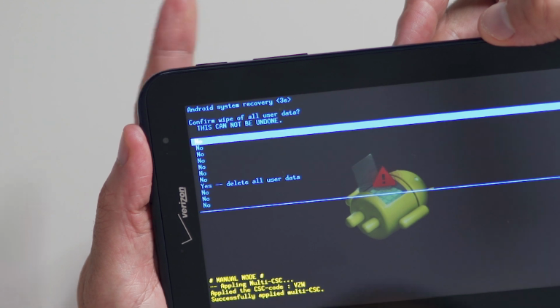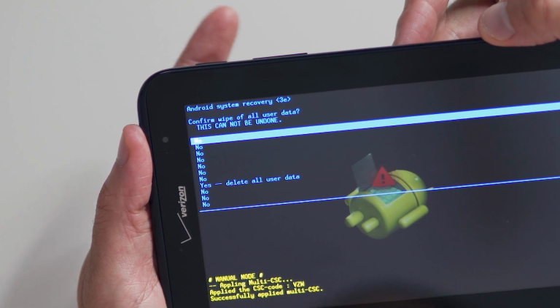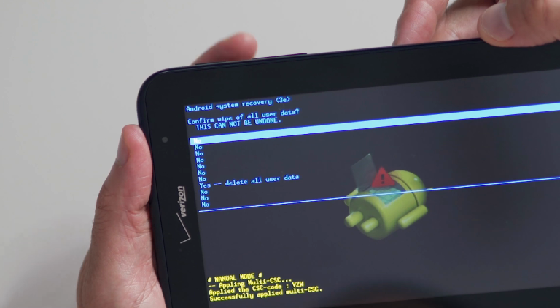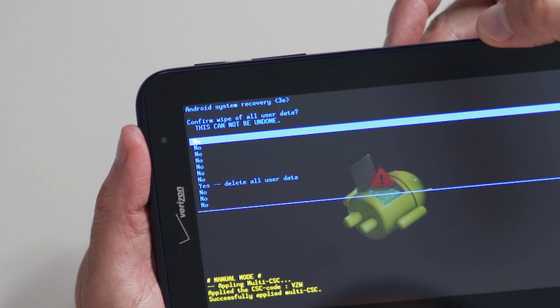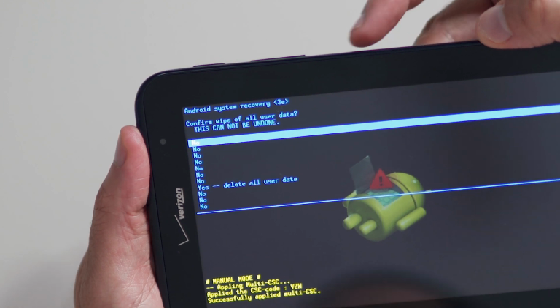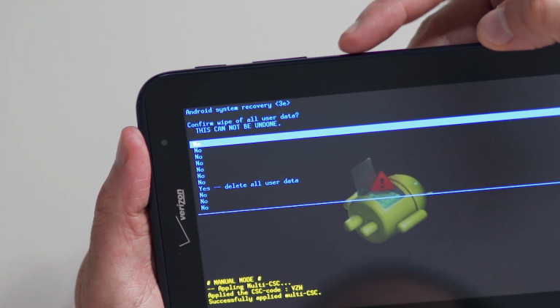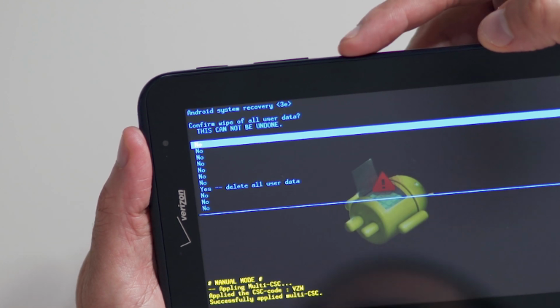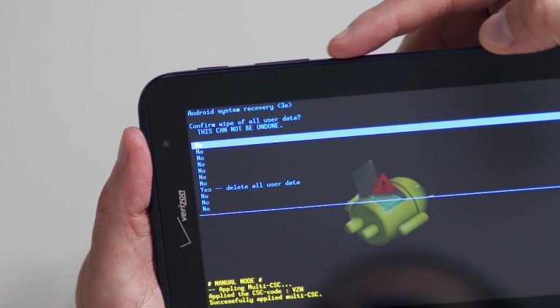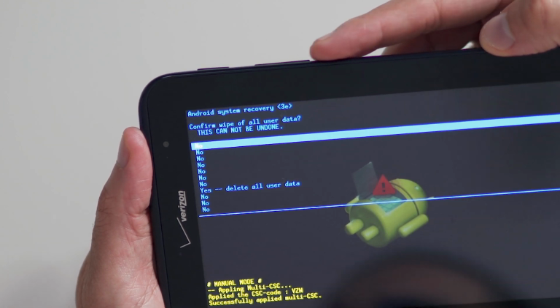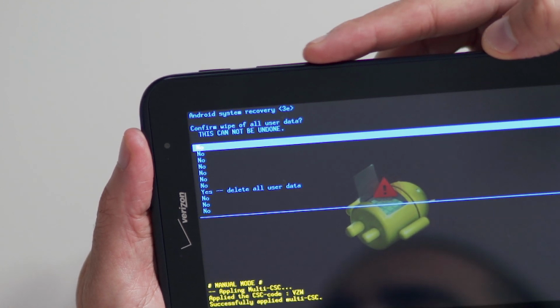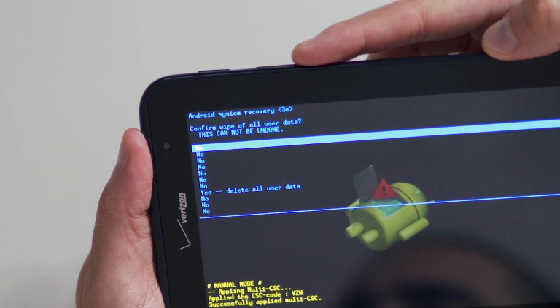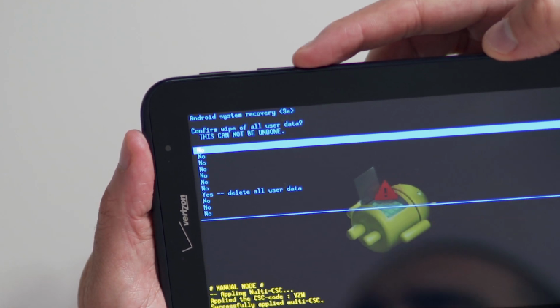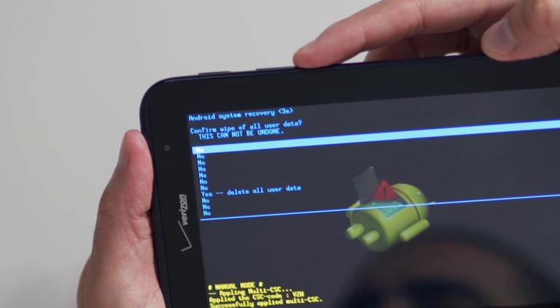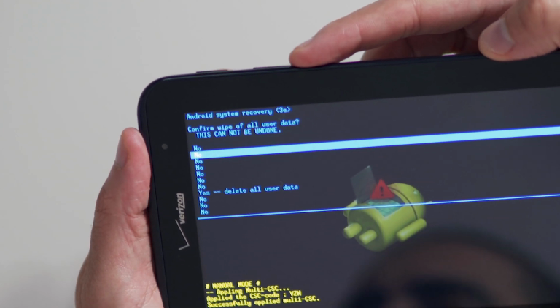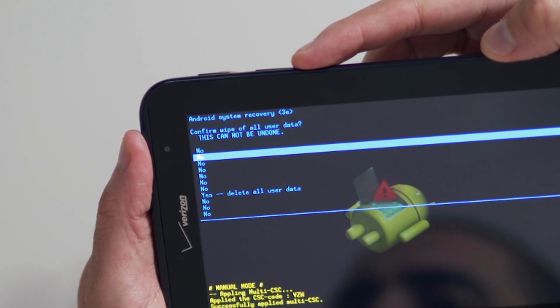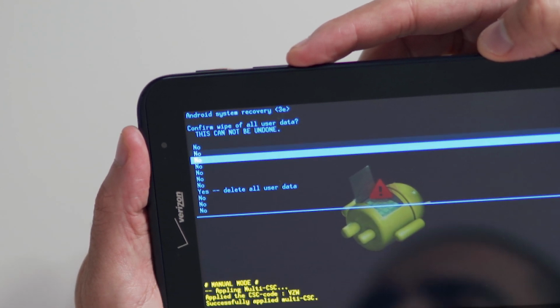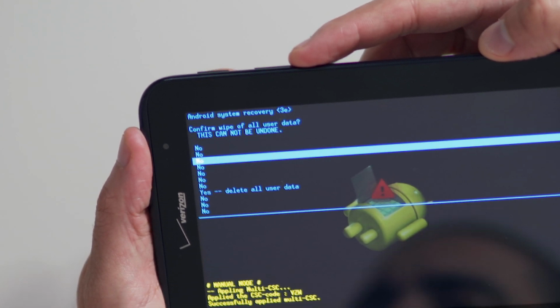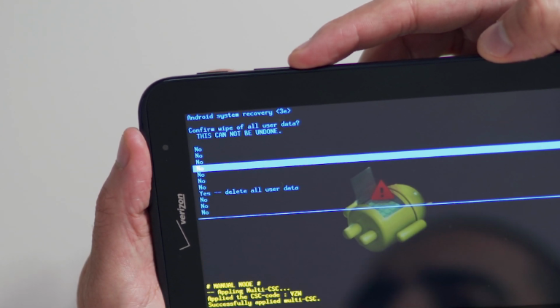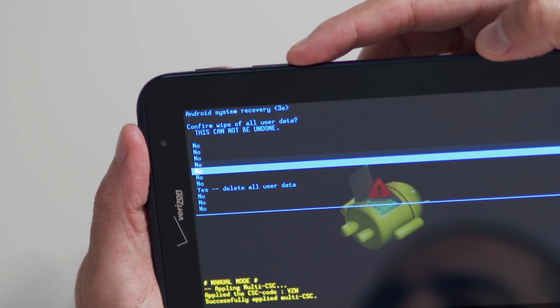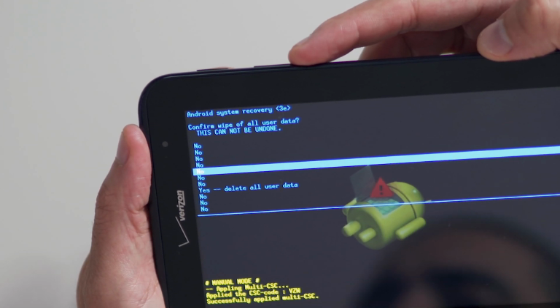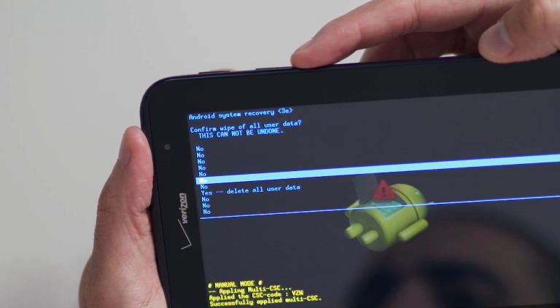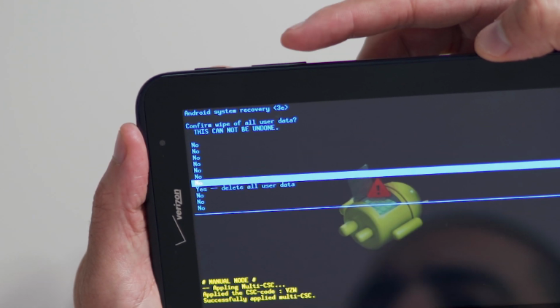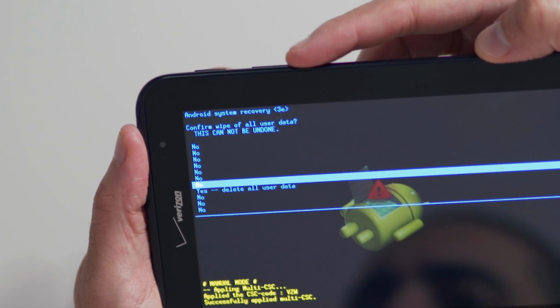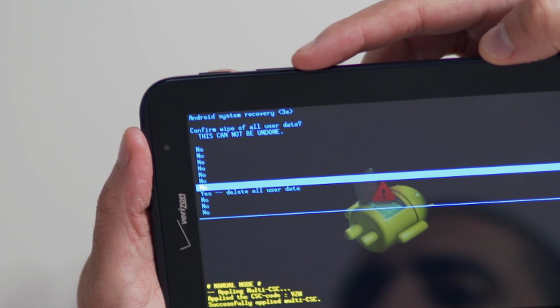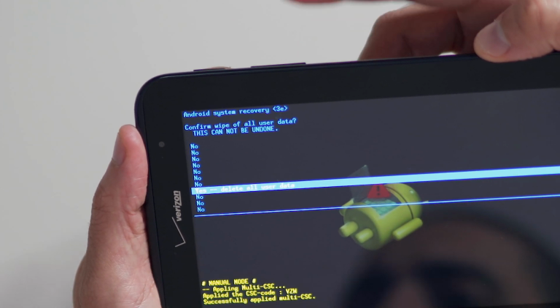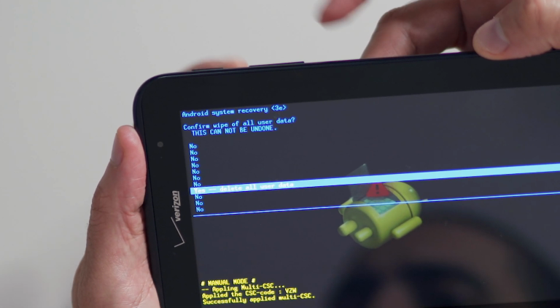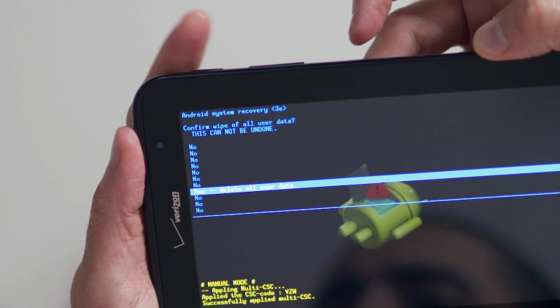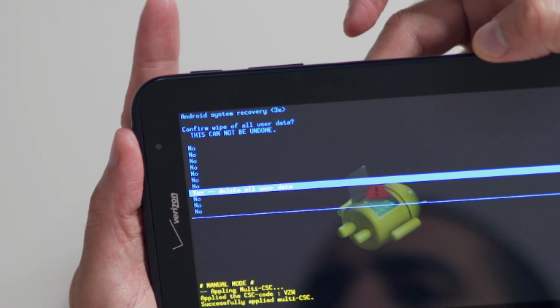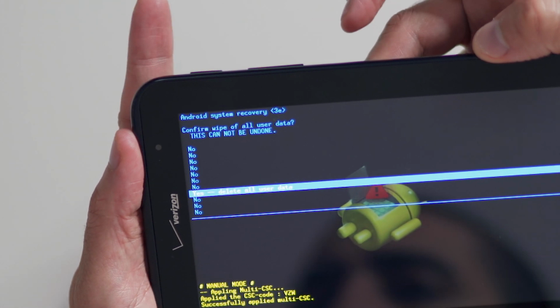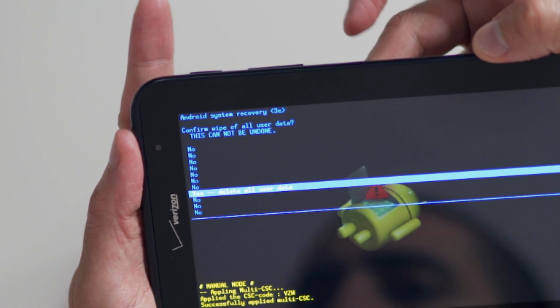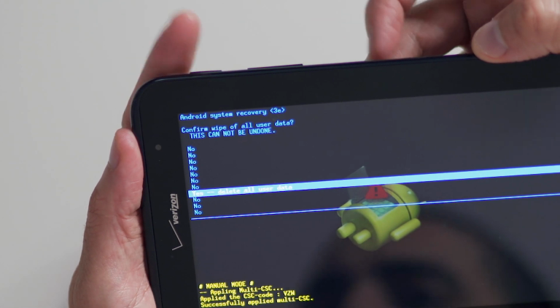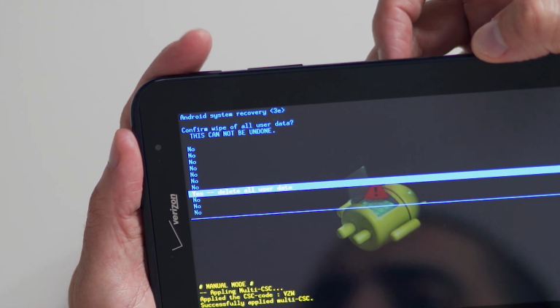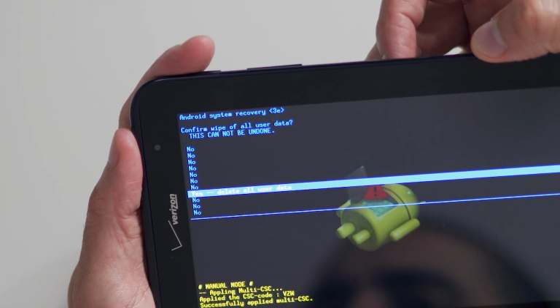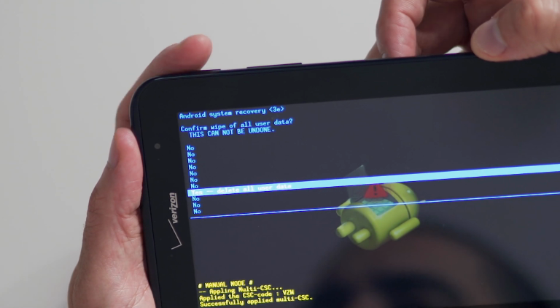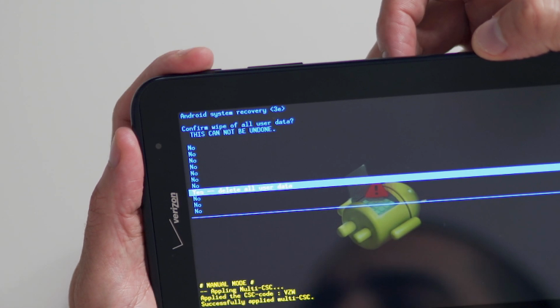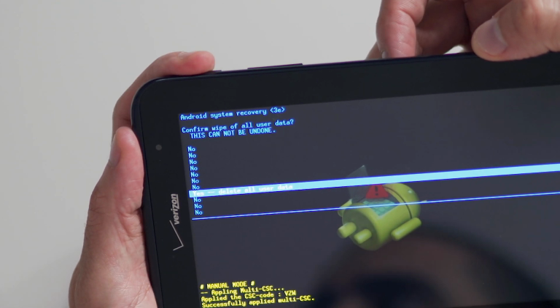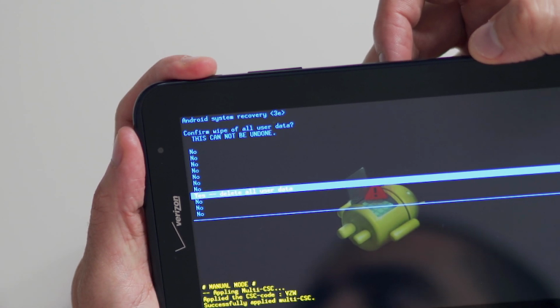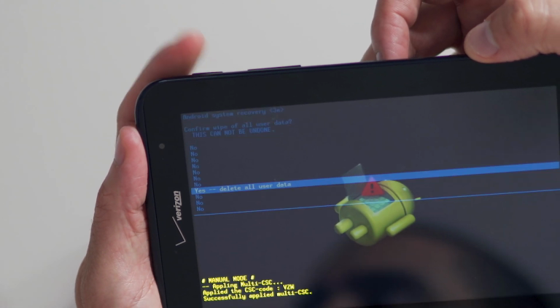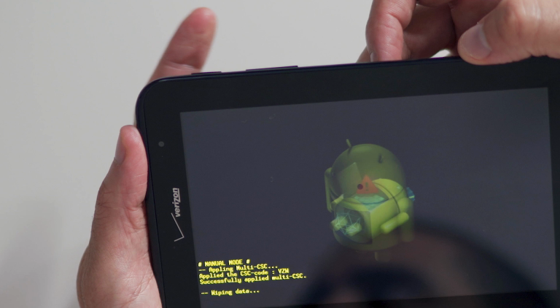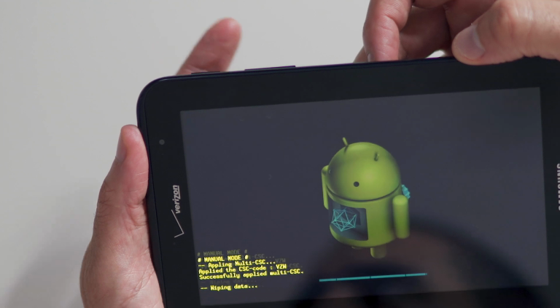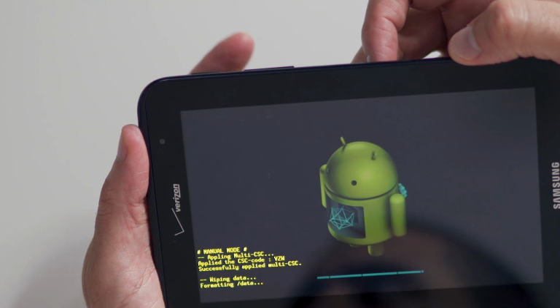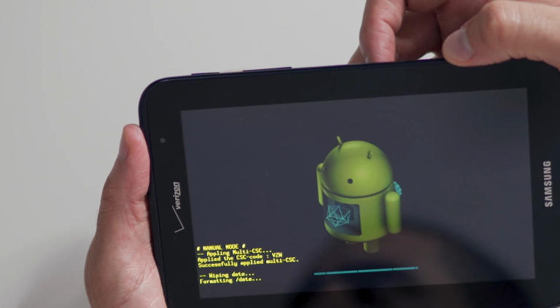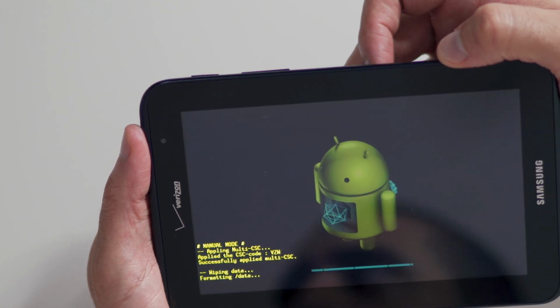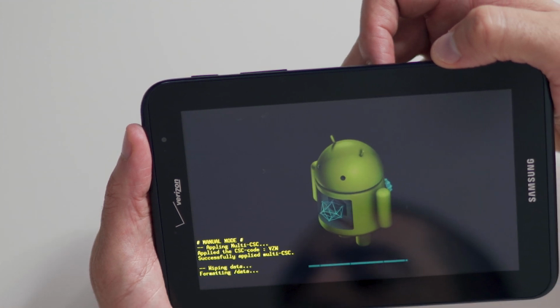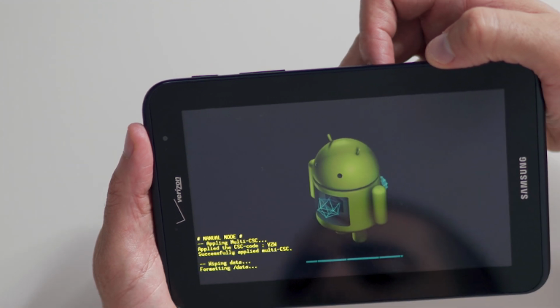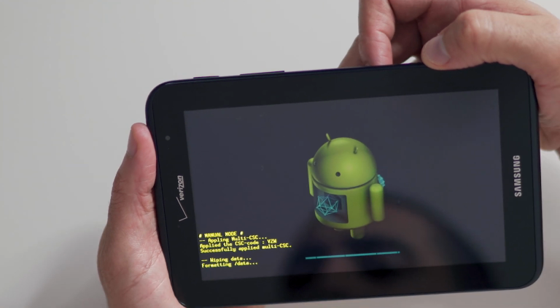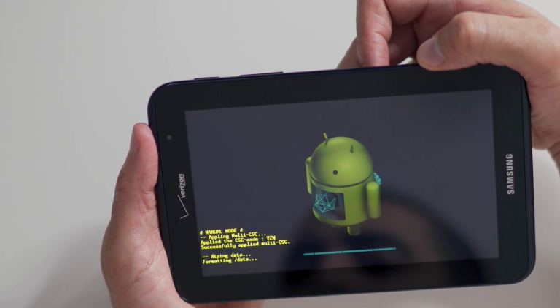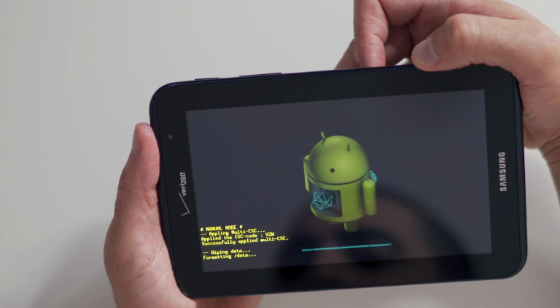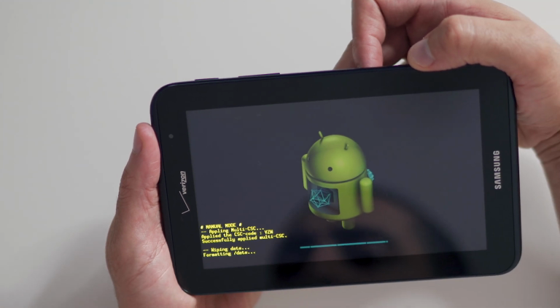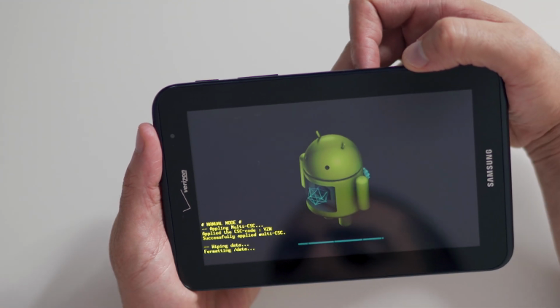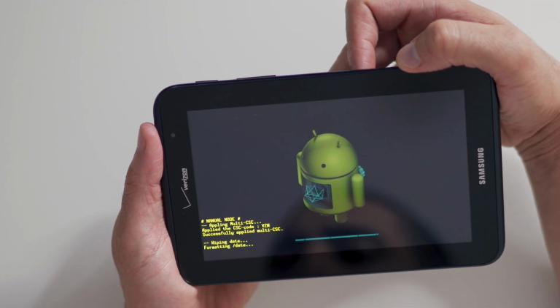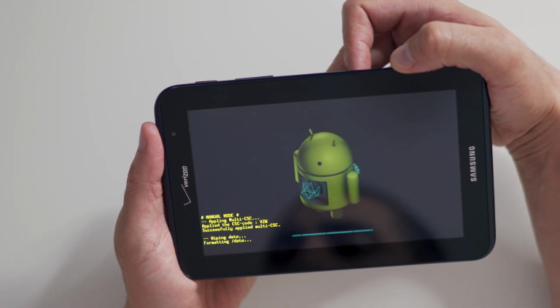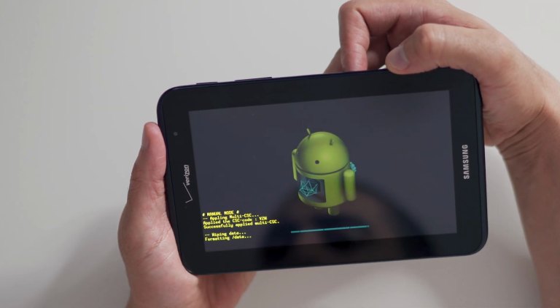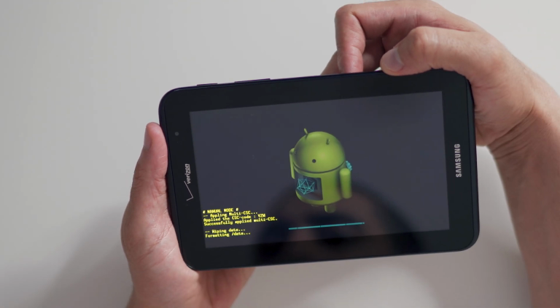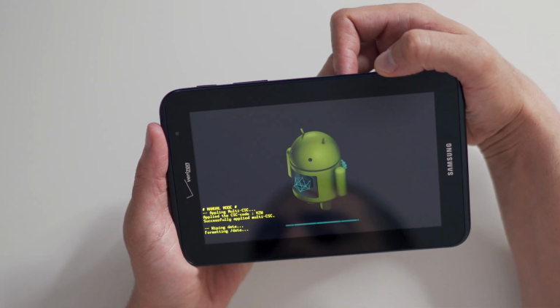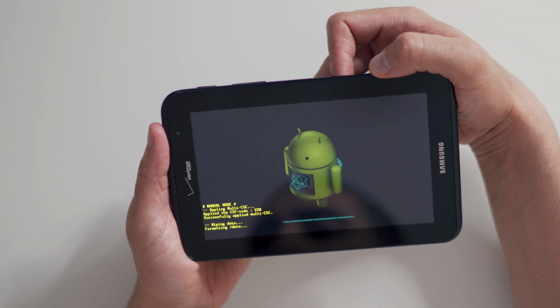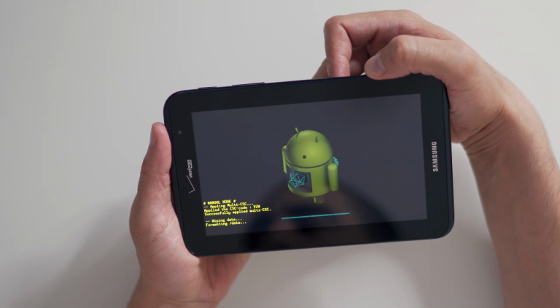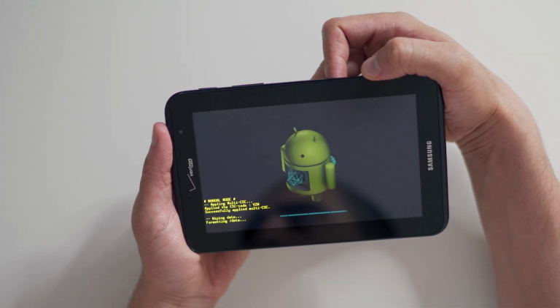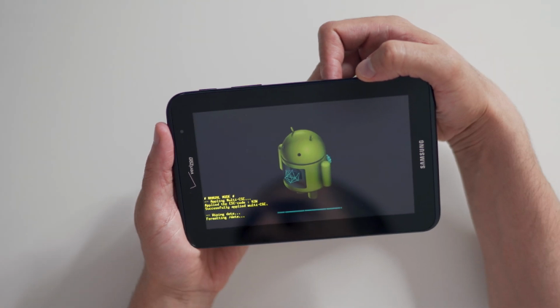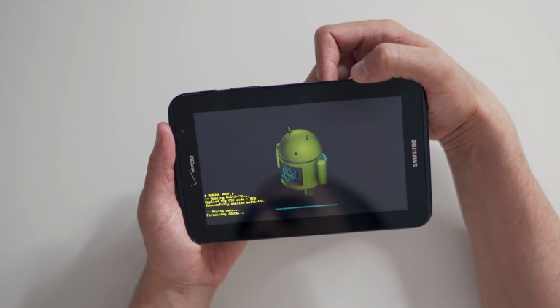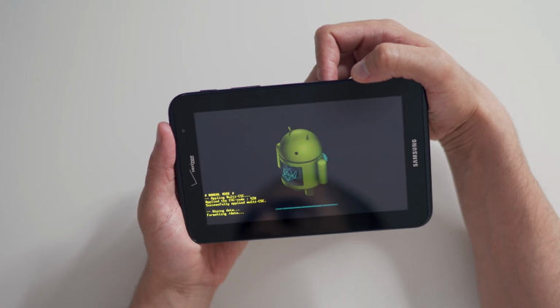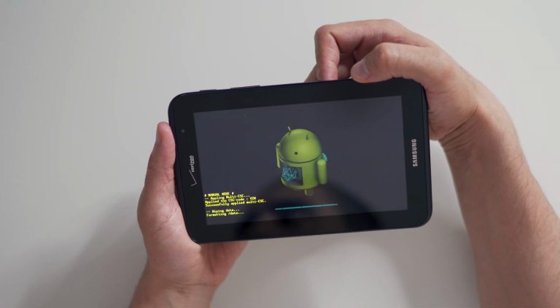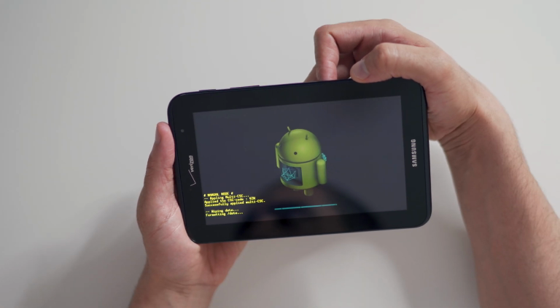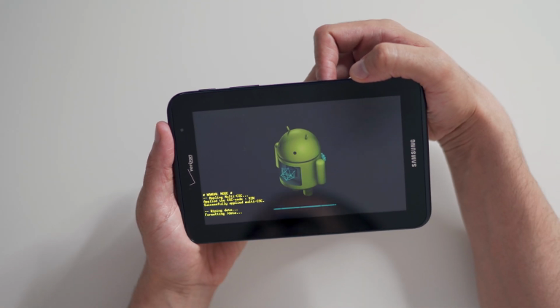Navigate to yes by pressing the volume down button and confirm by pressing the power button. Wait for the factory reset to complete and you're done.